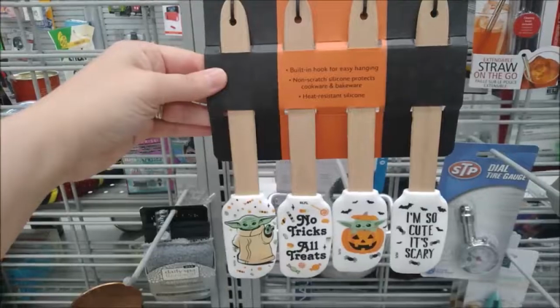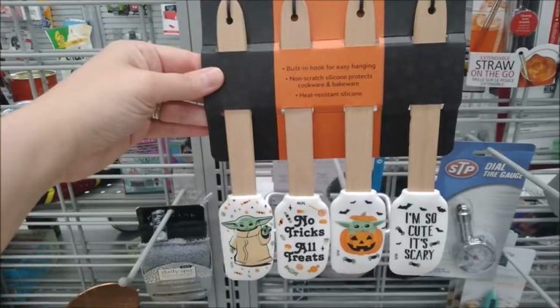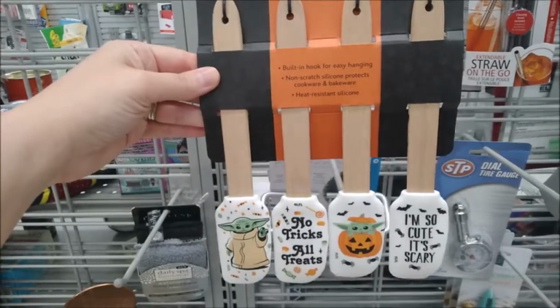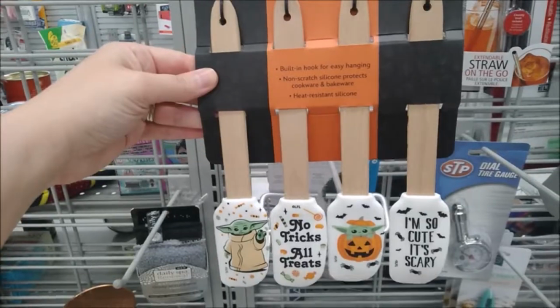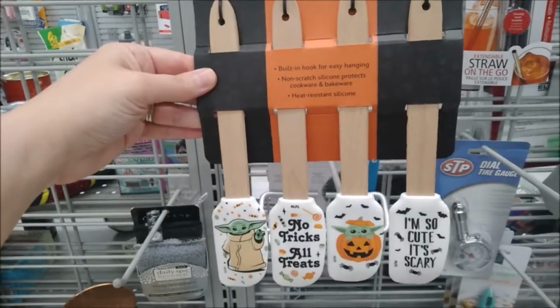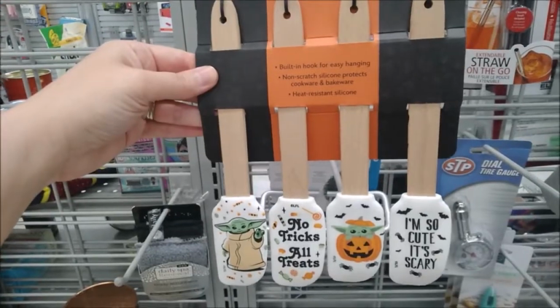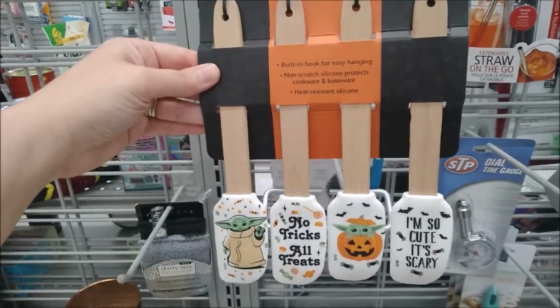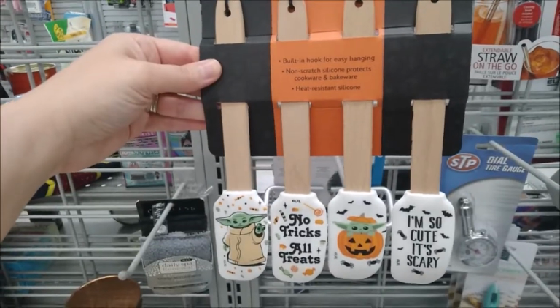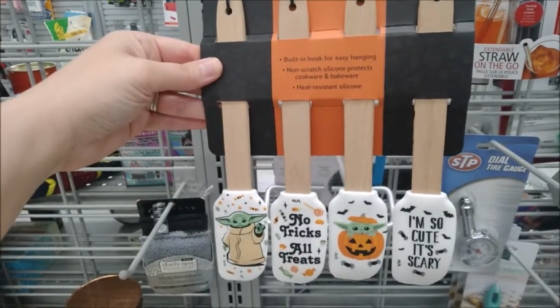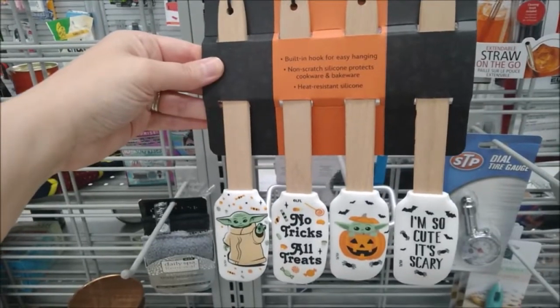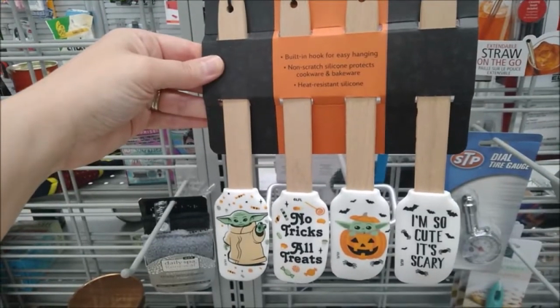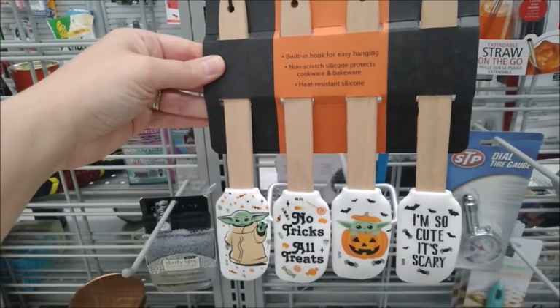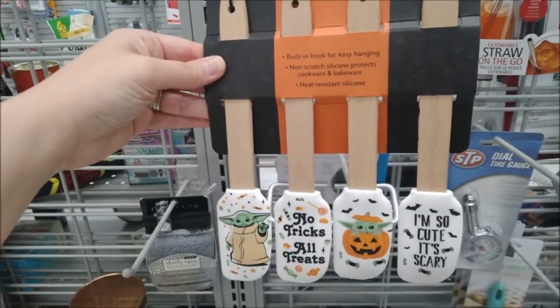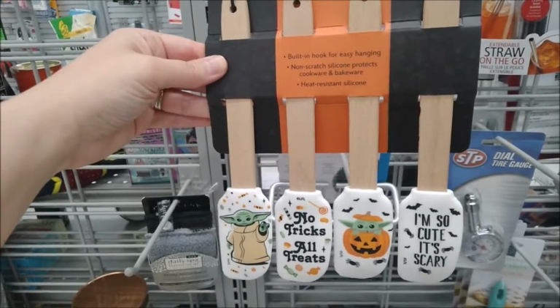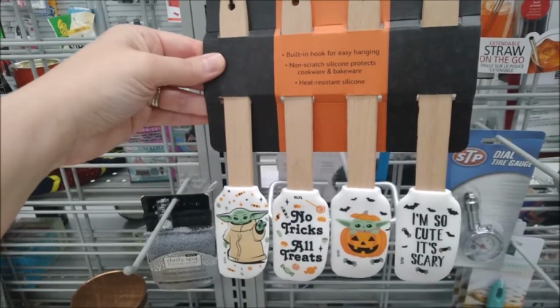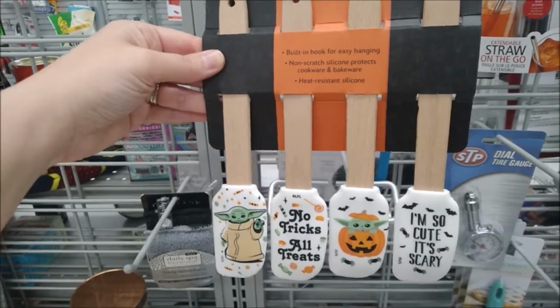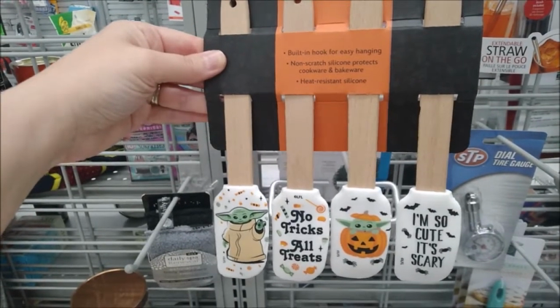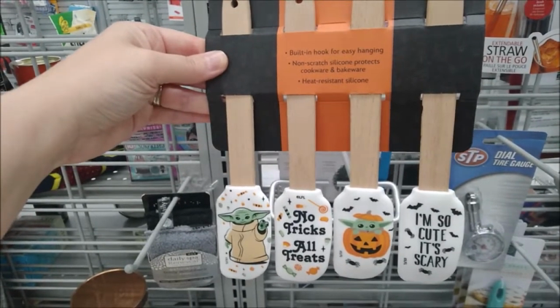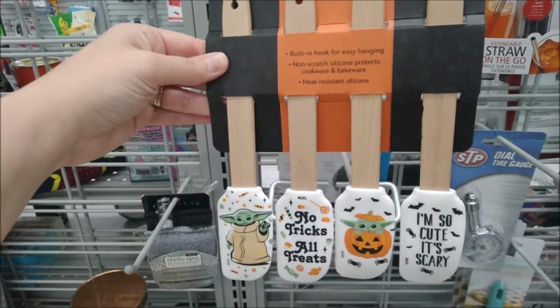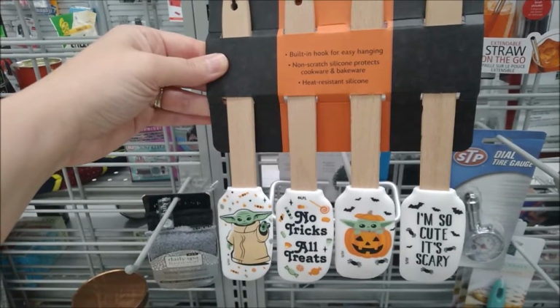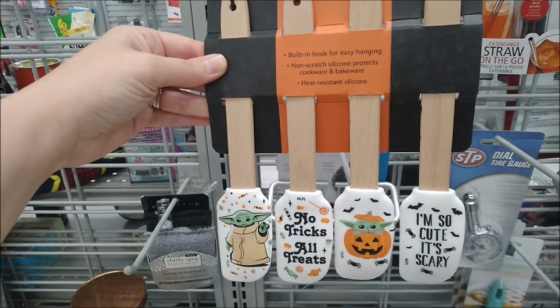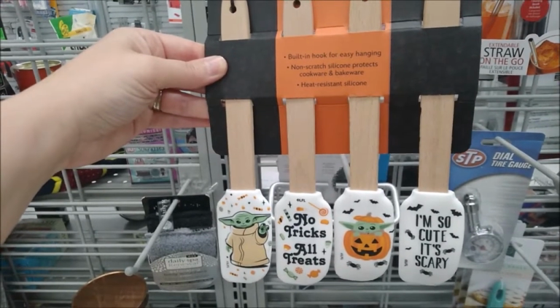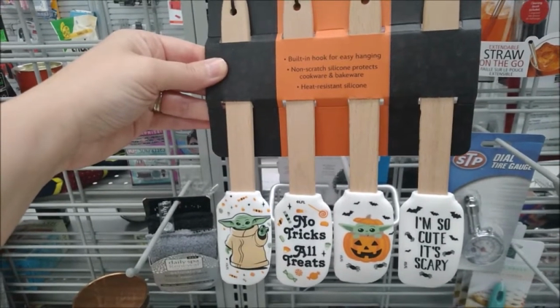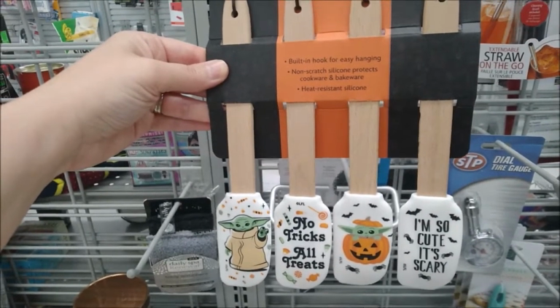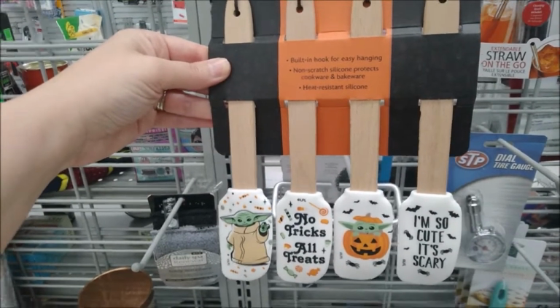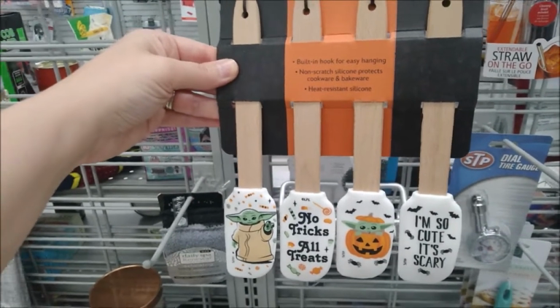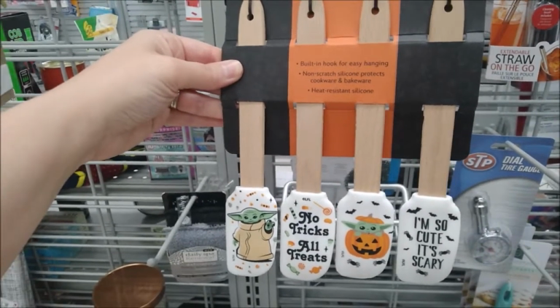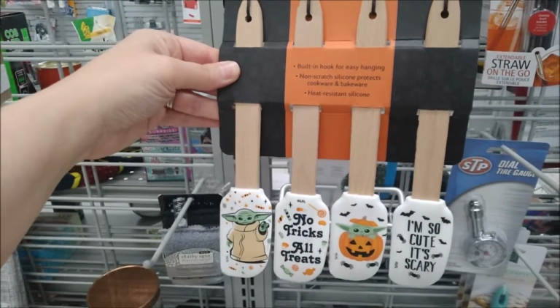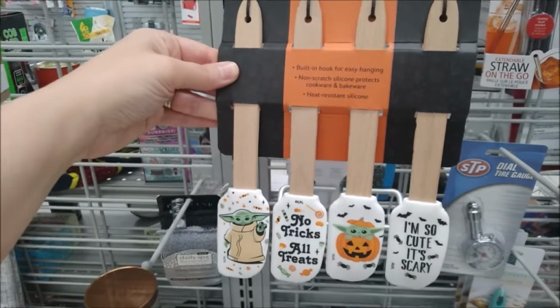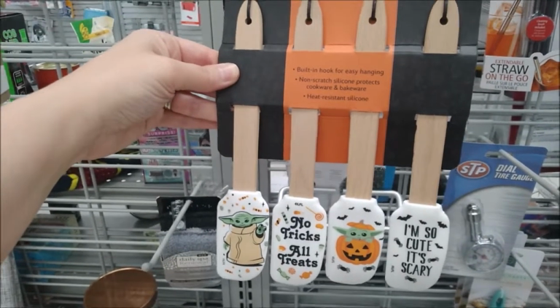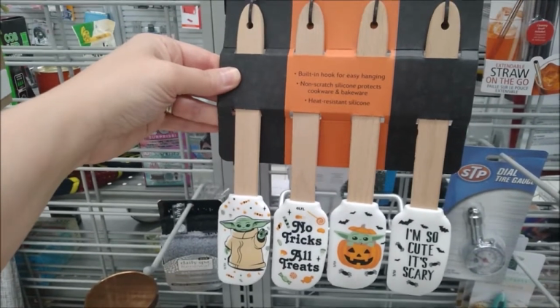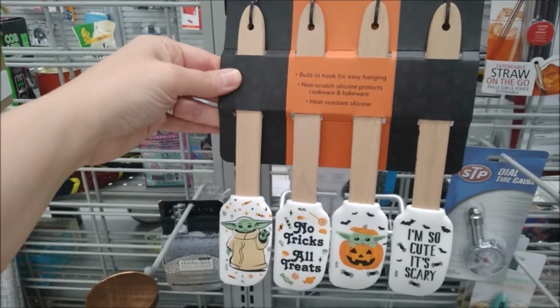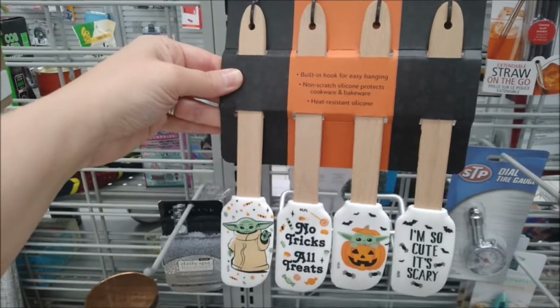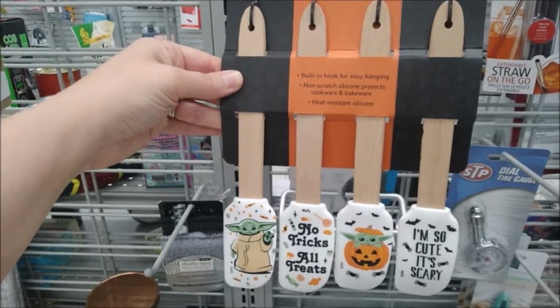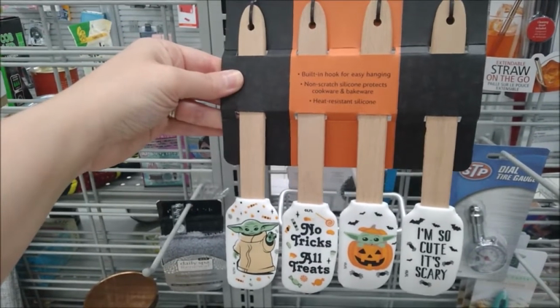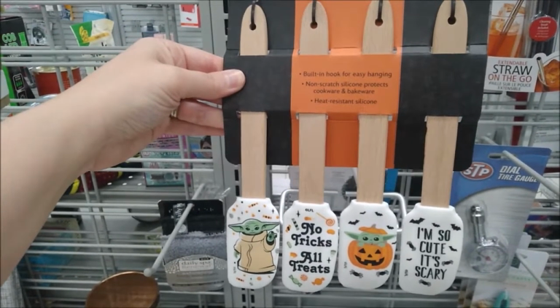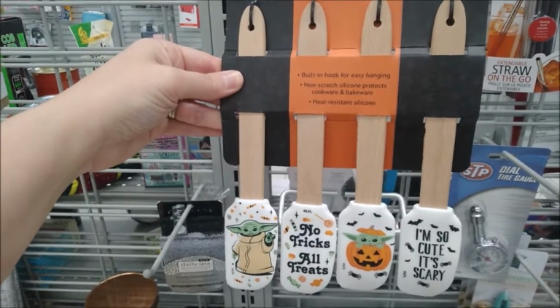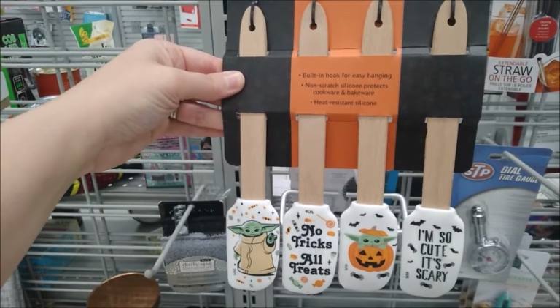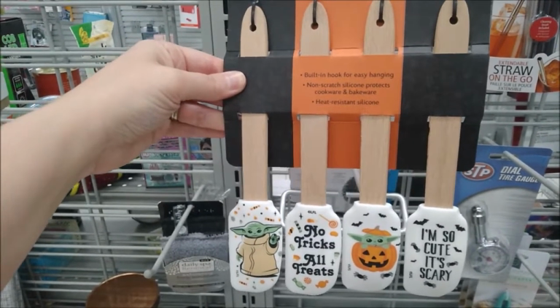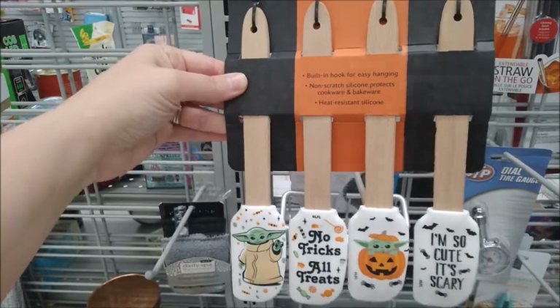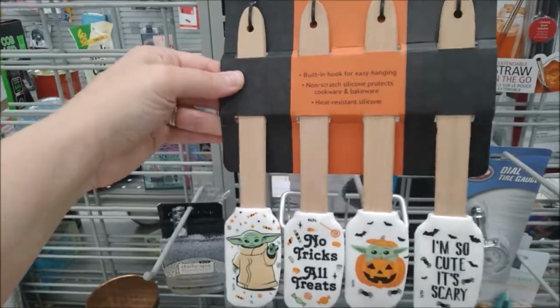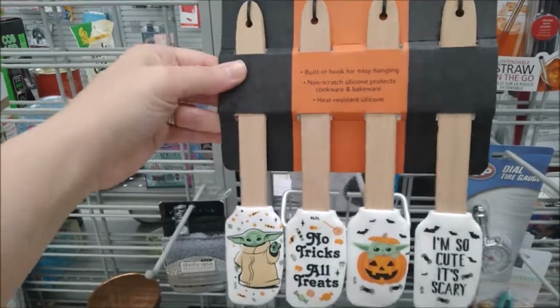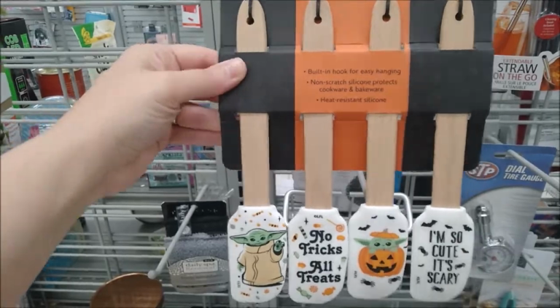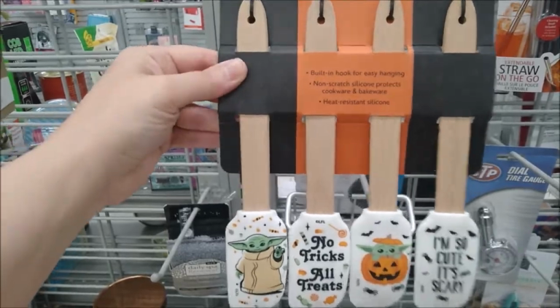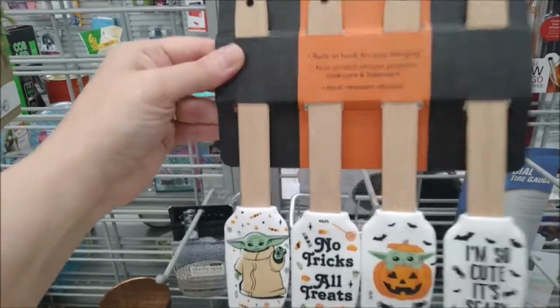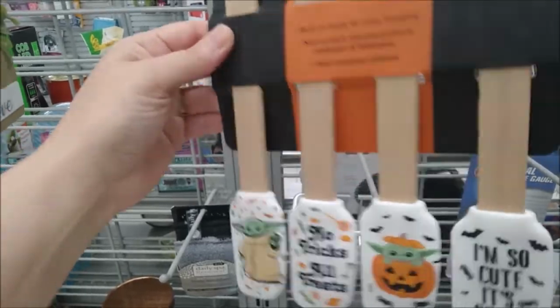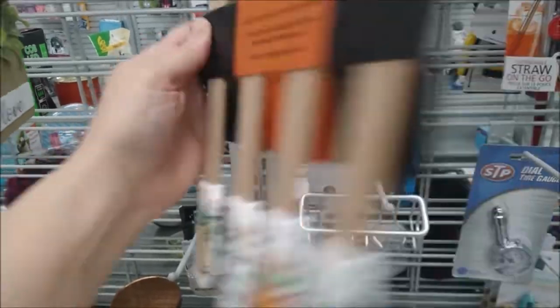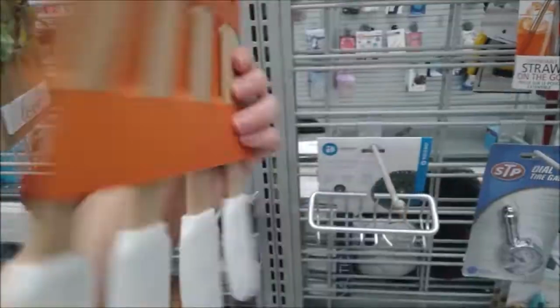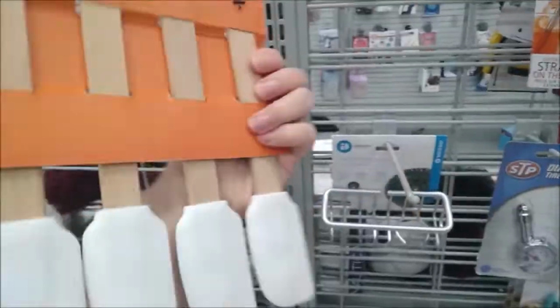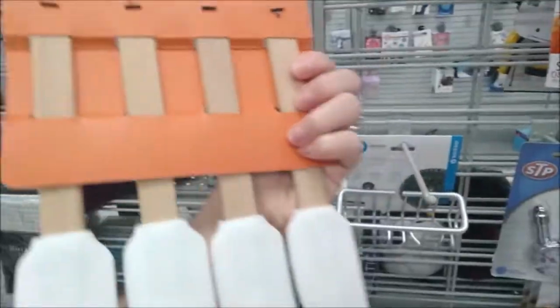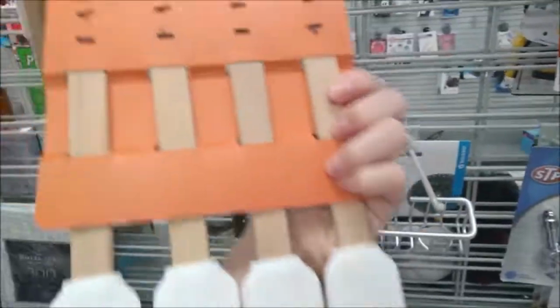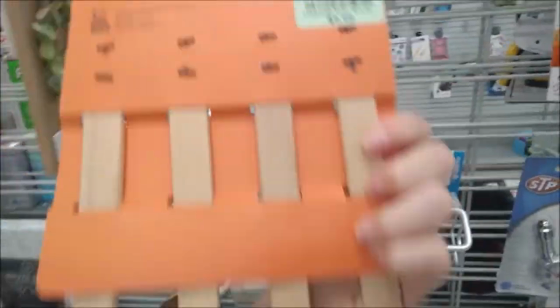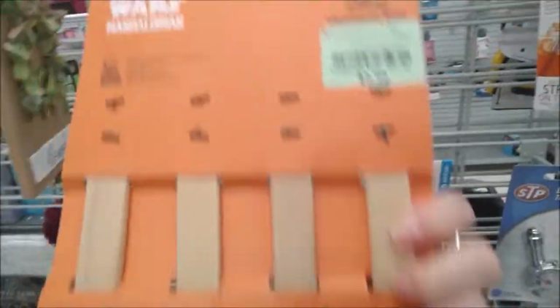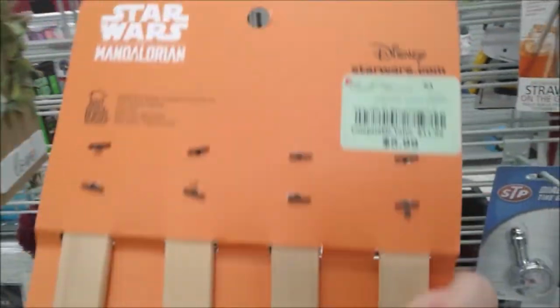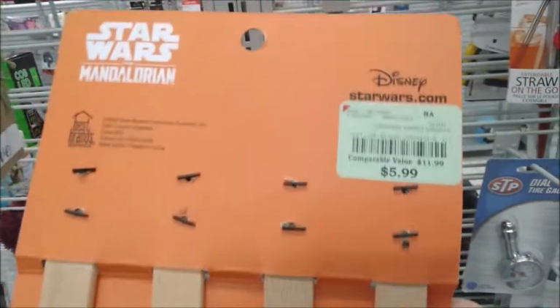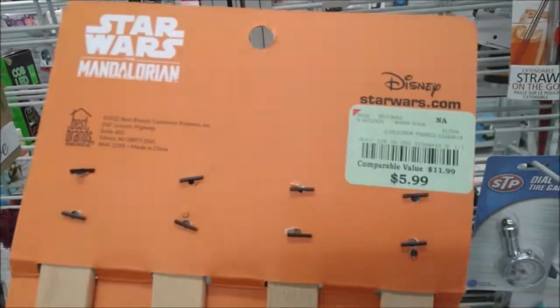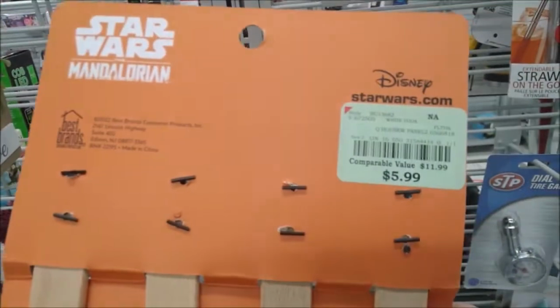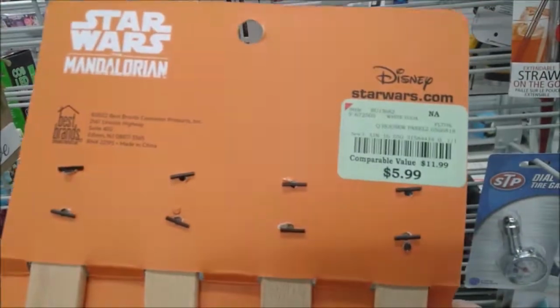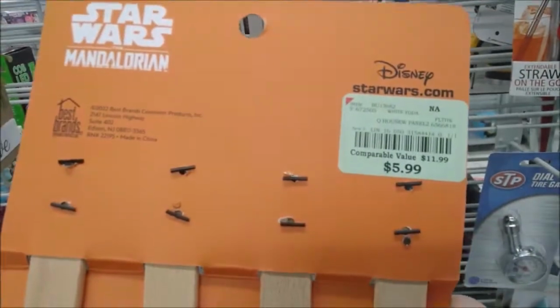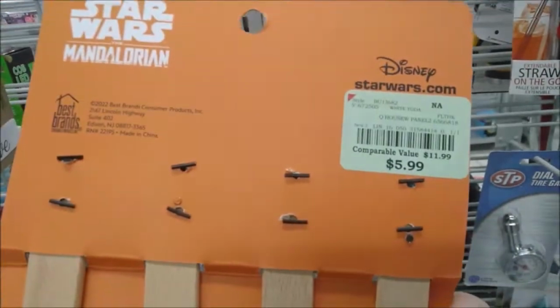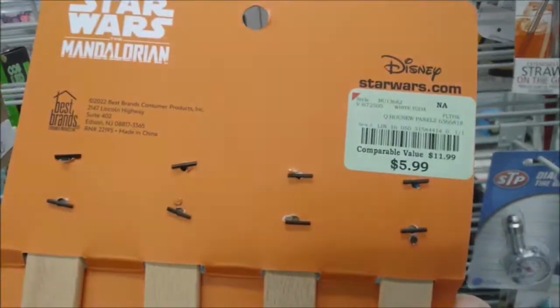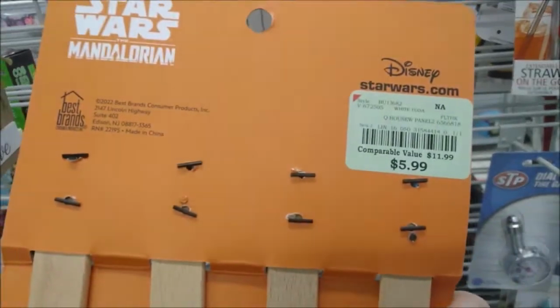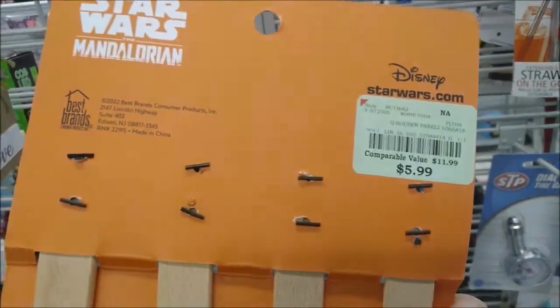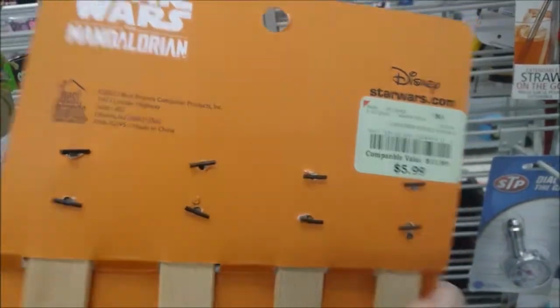And Baby Yoda from The Mandalorian spatulas — it's a four-piece set for $5.99.